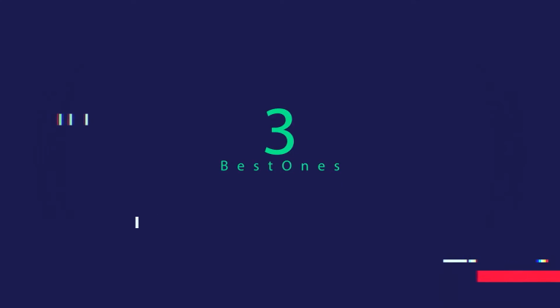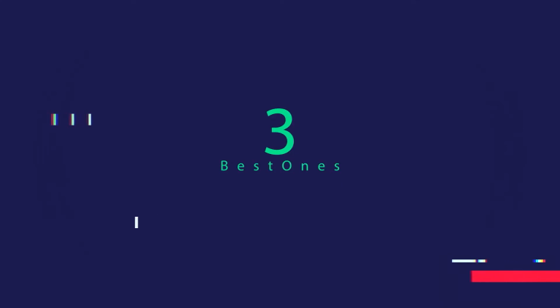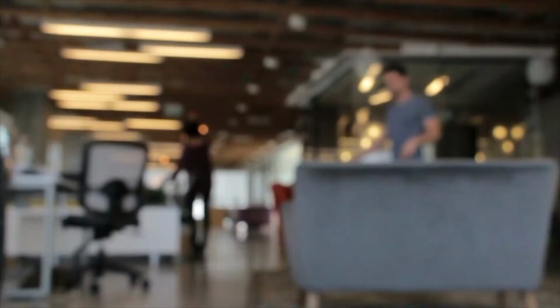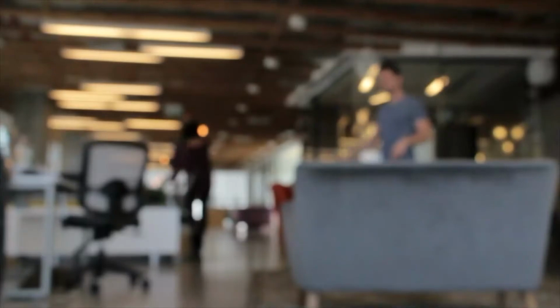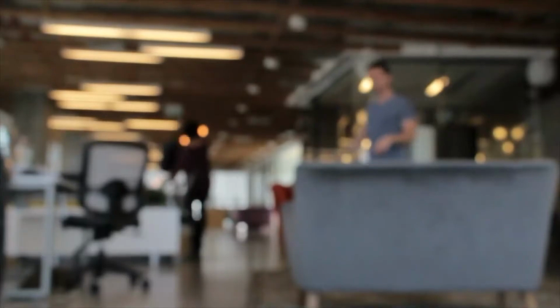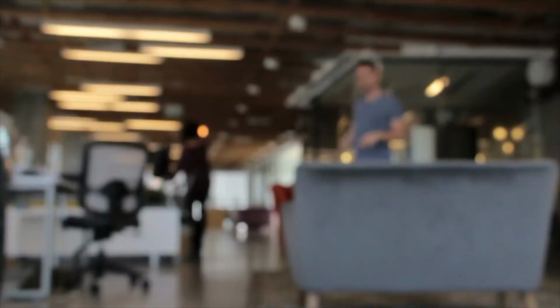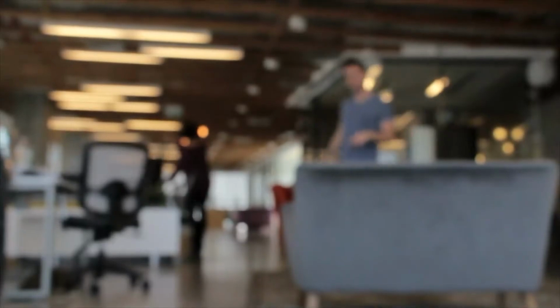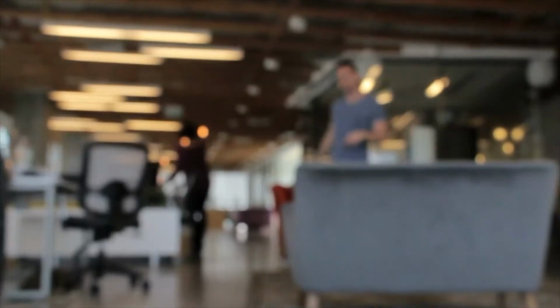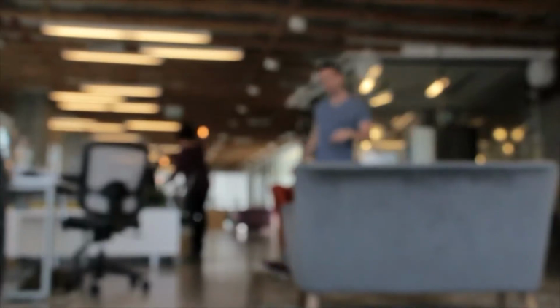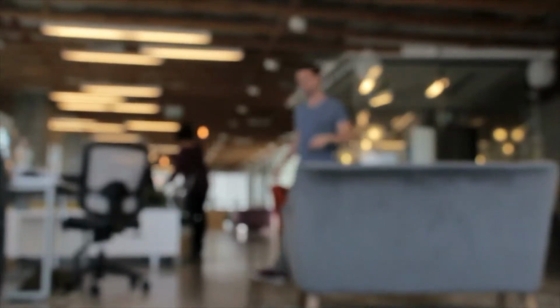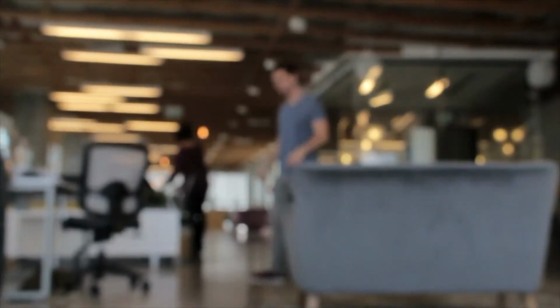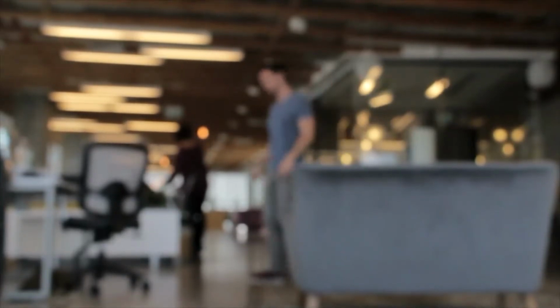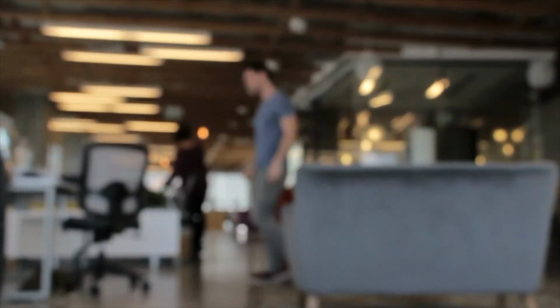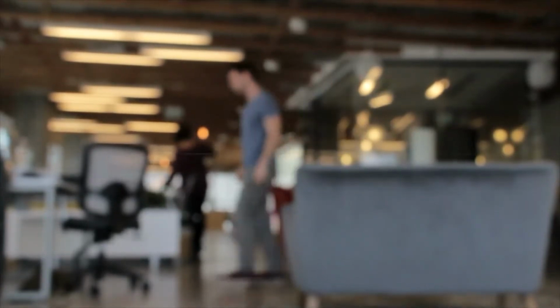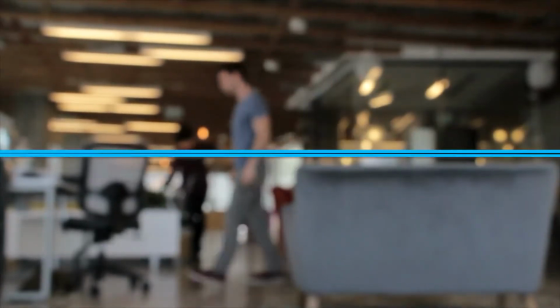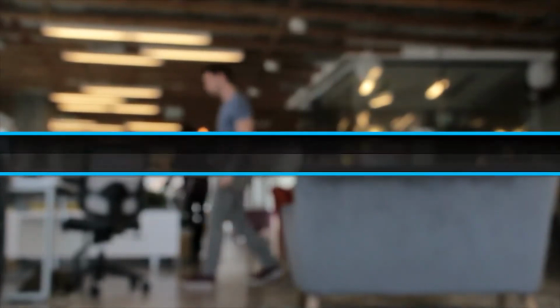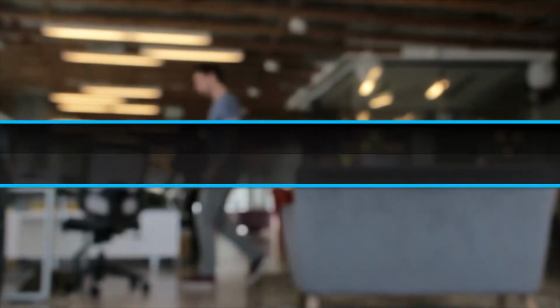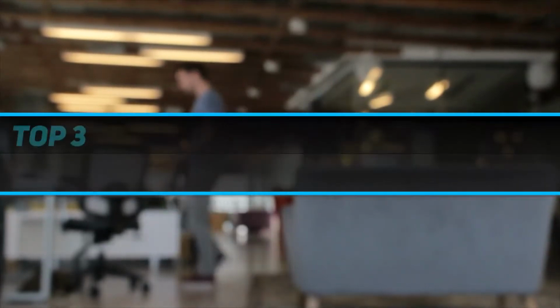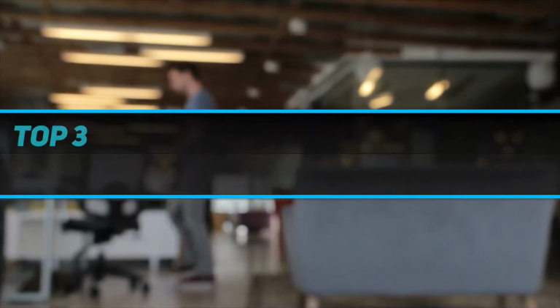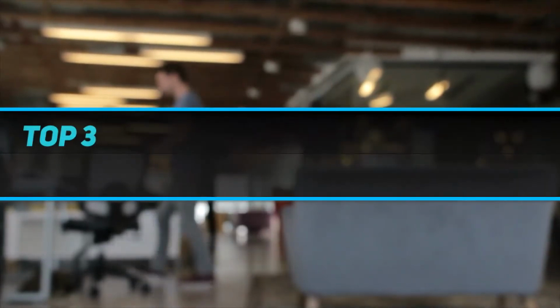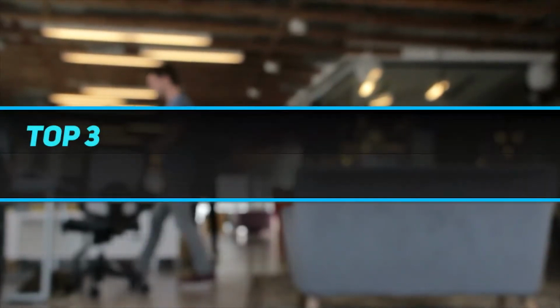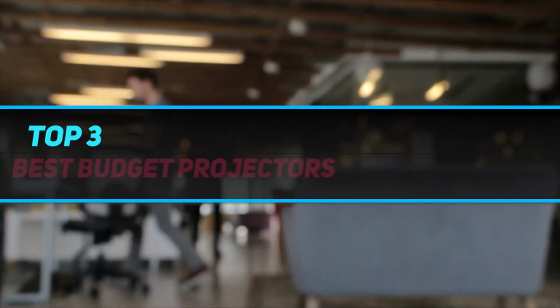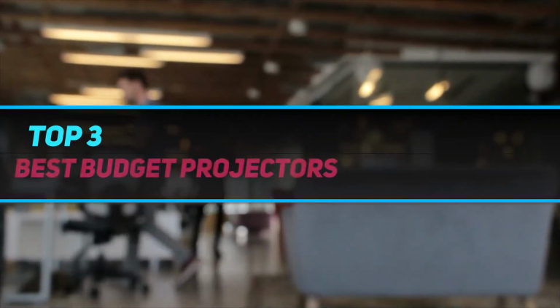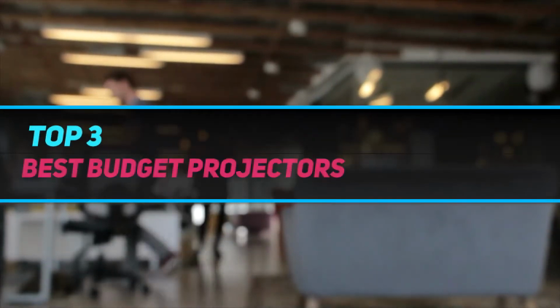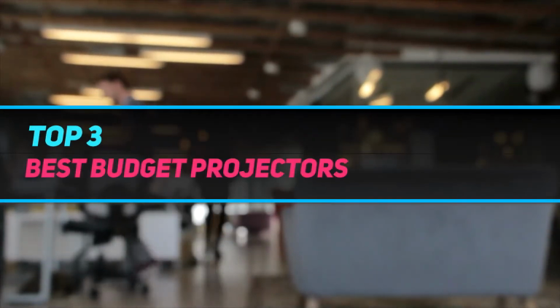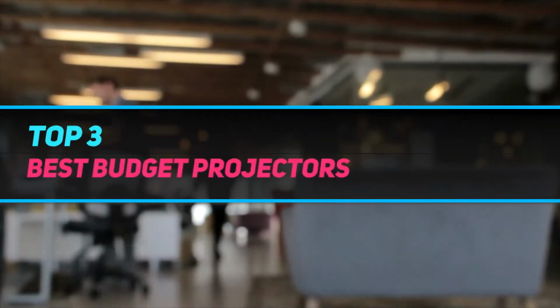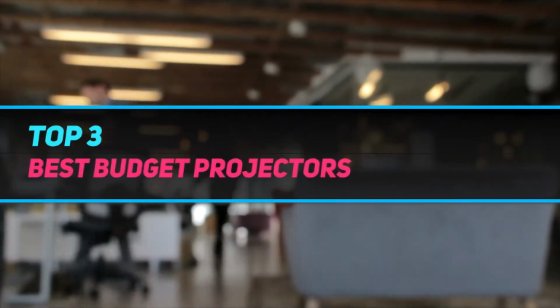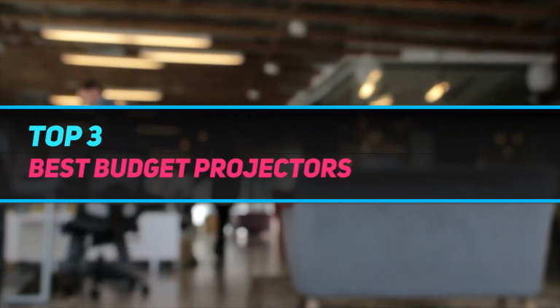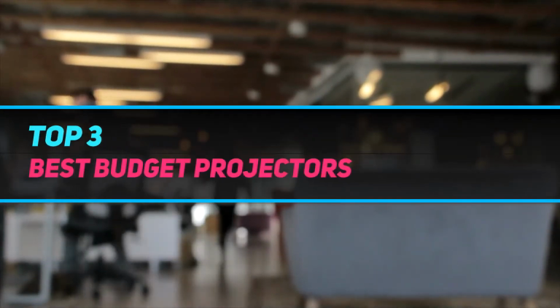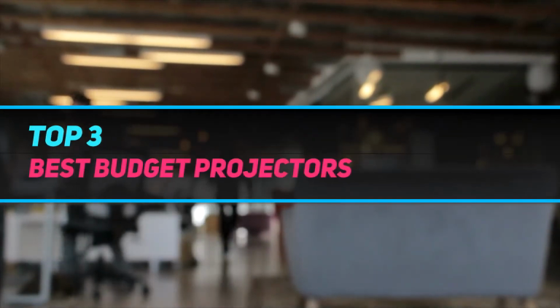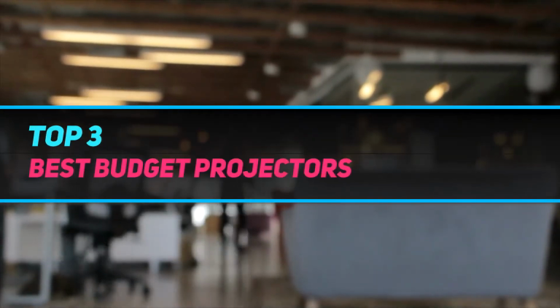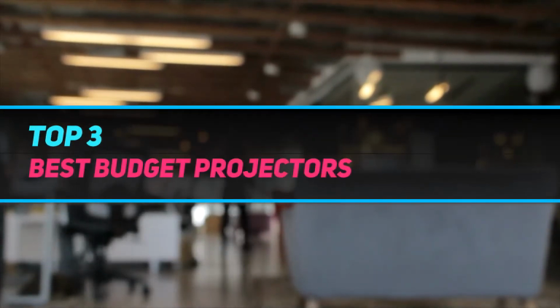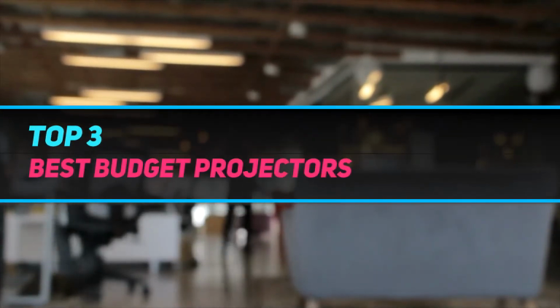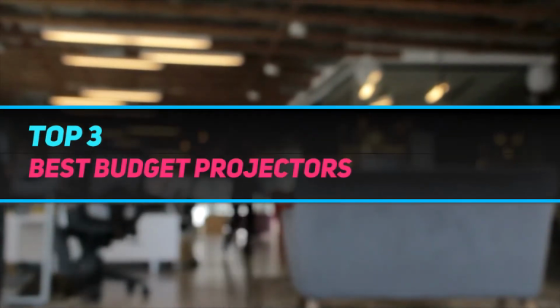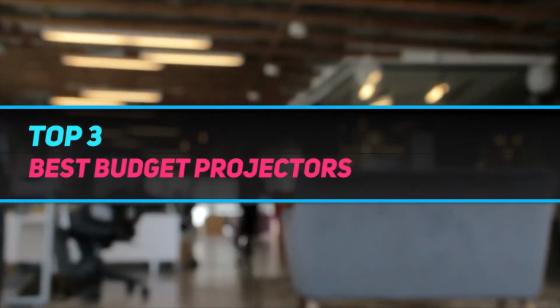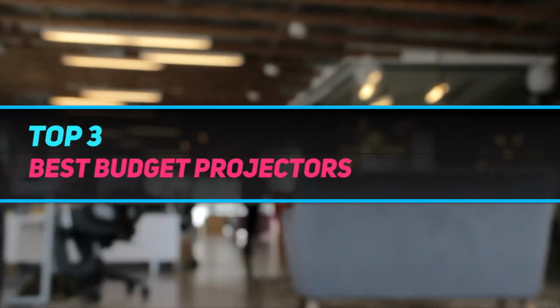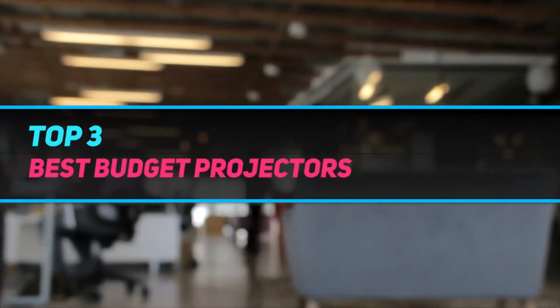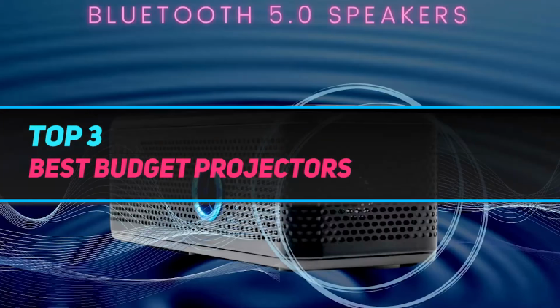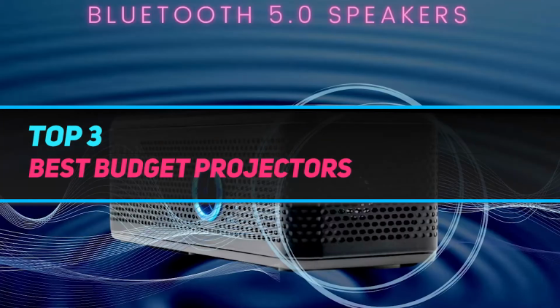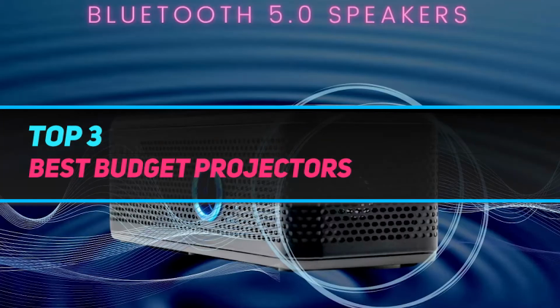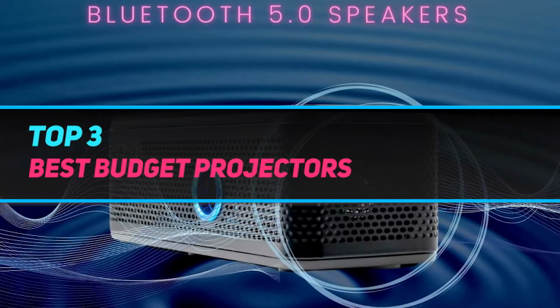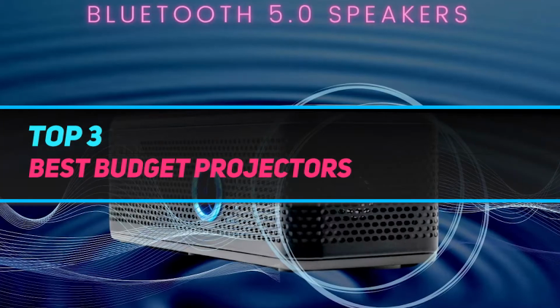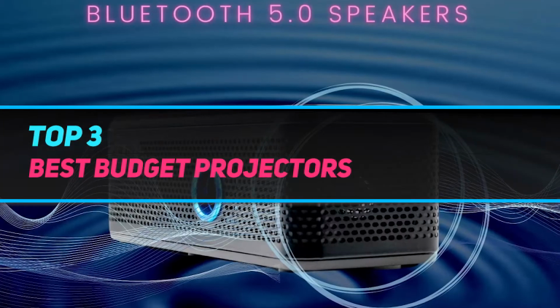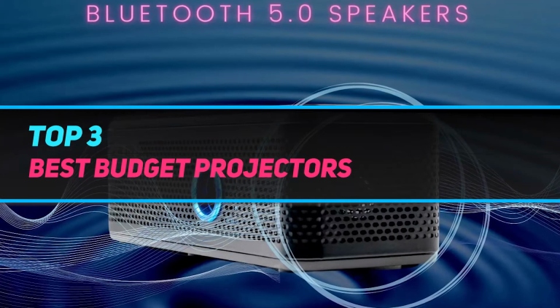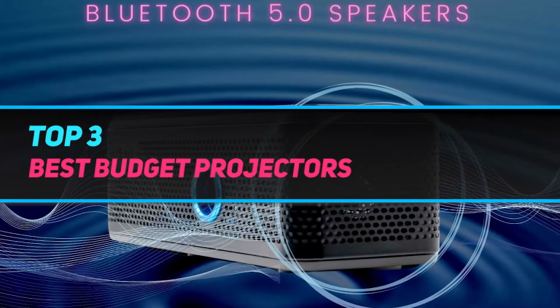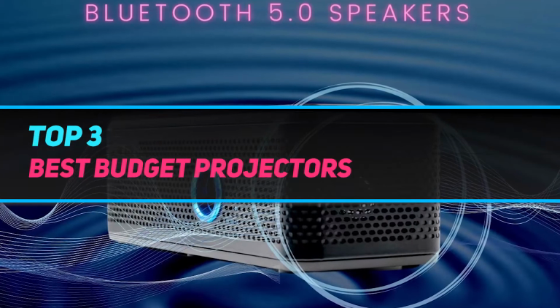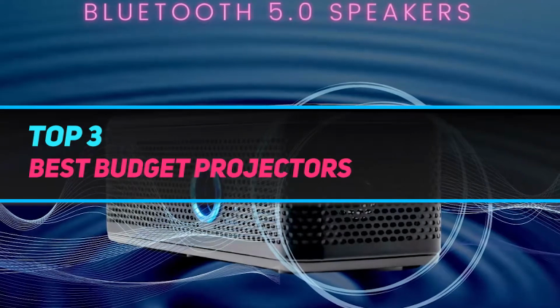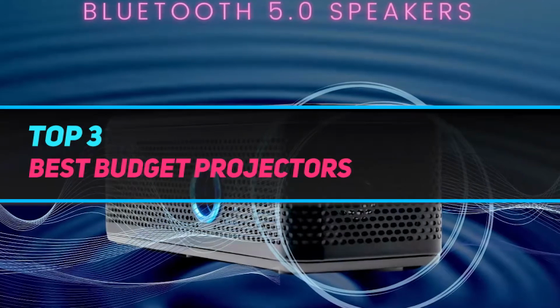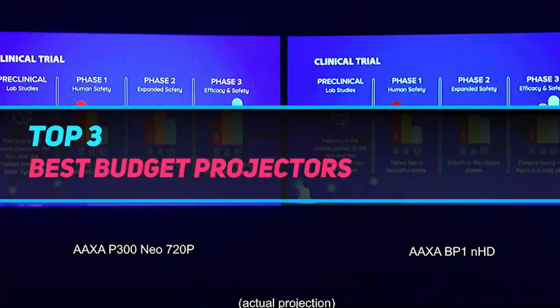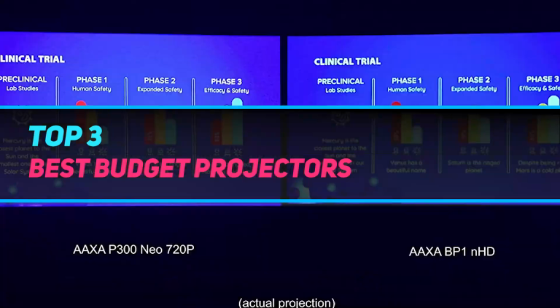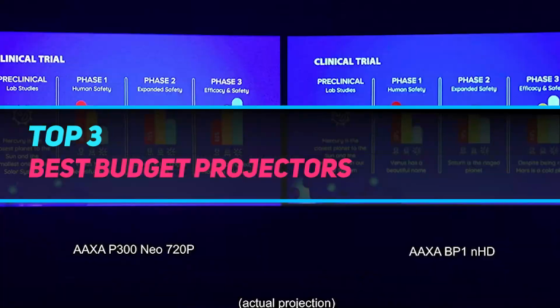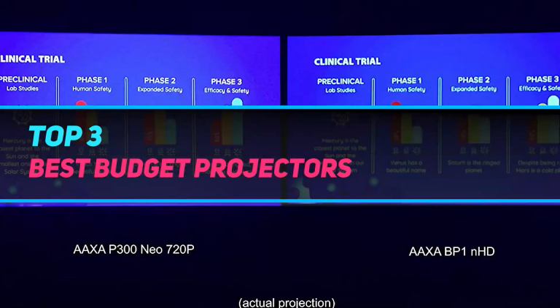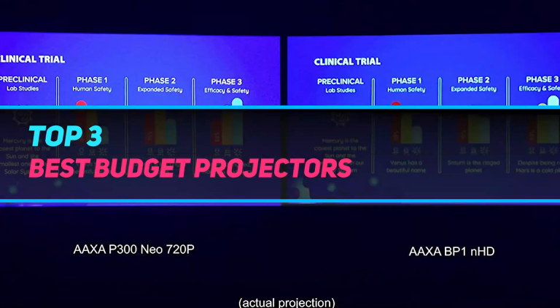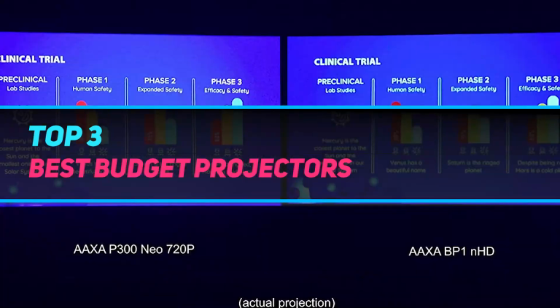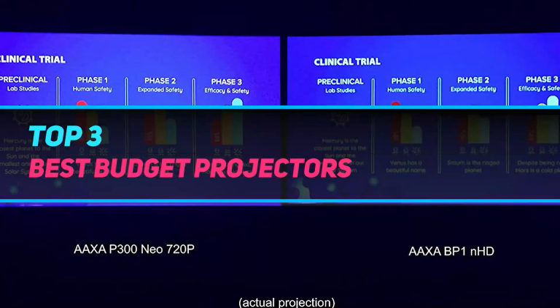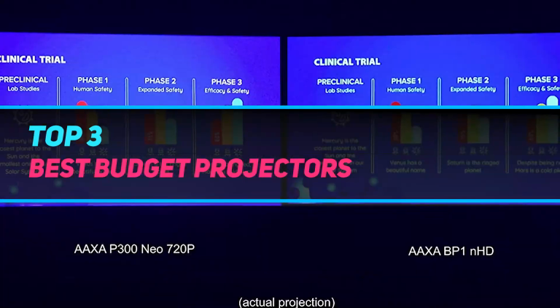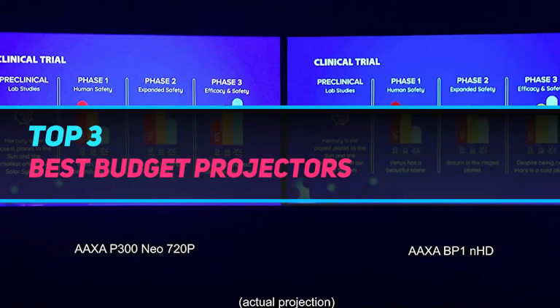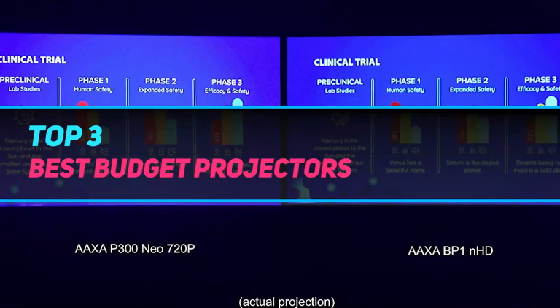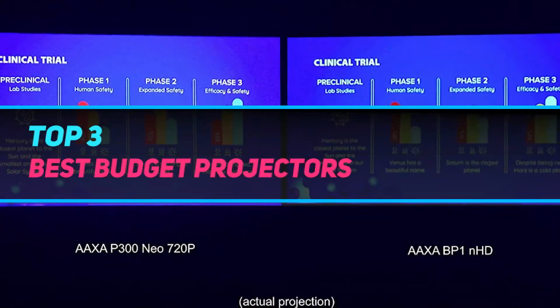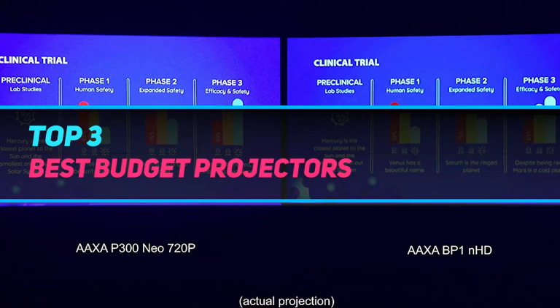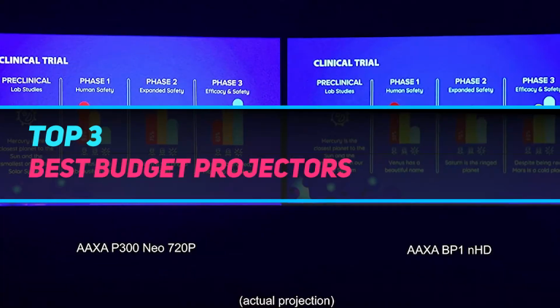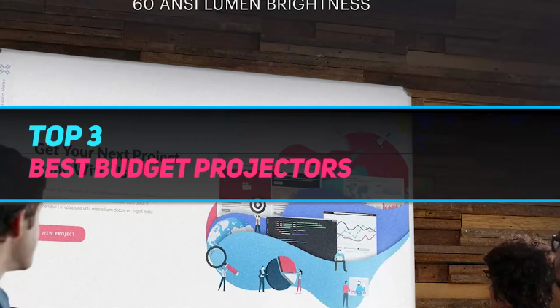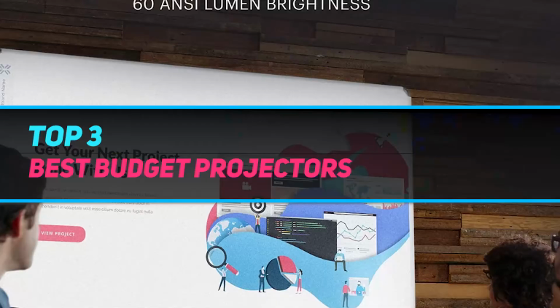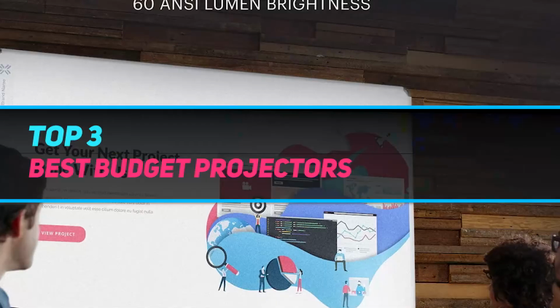Hi guys, welcome back to my channel. In today's video, we're going to check out the top 3 best budget projectors.